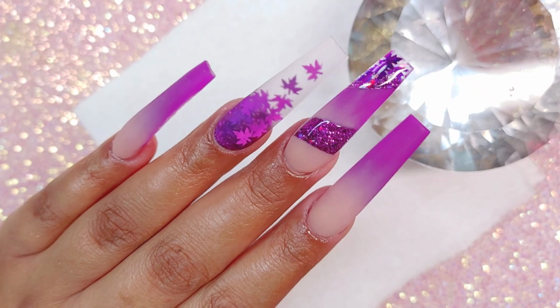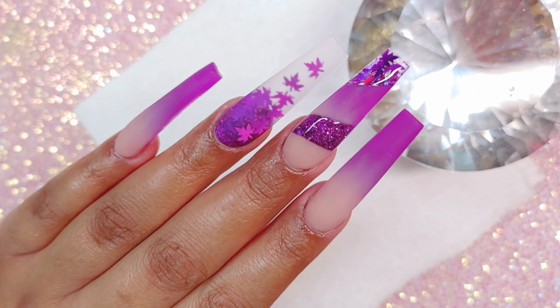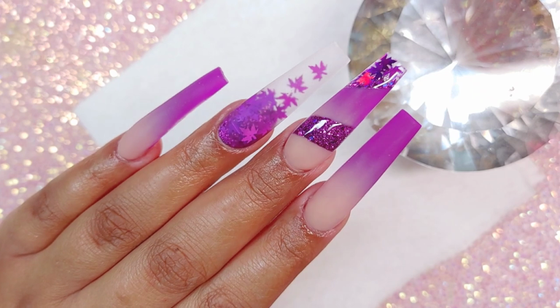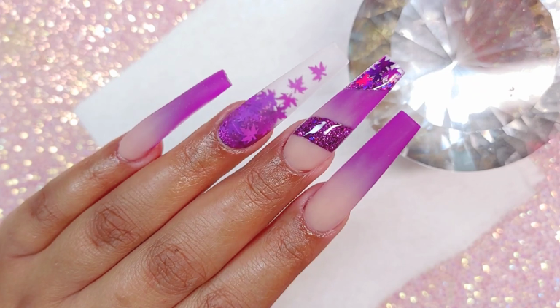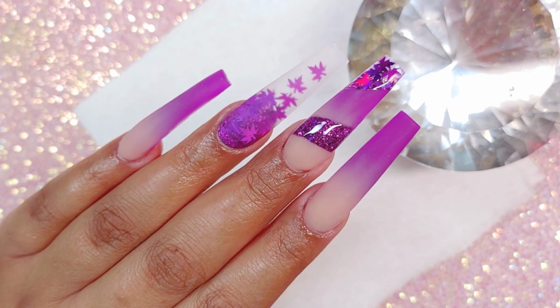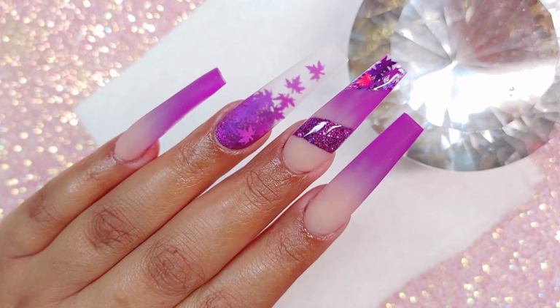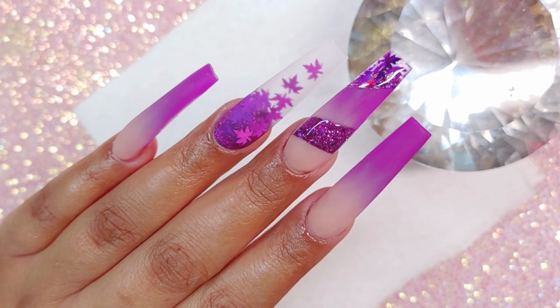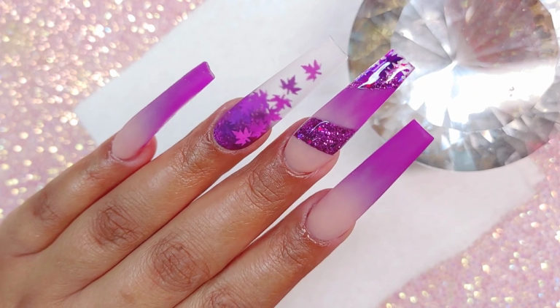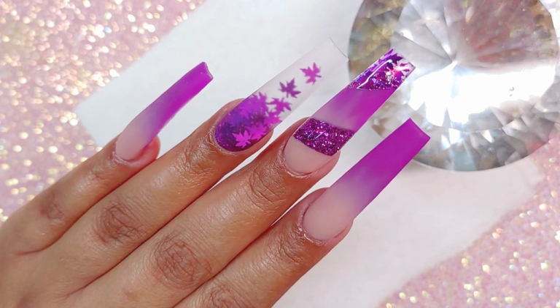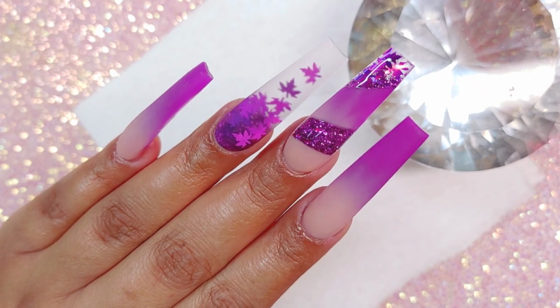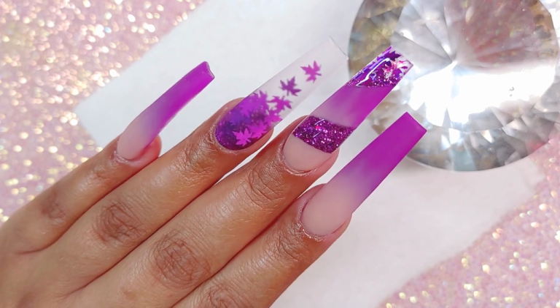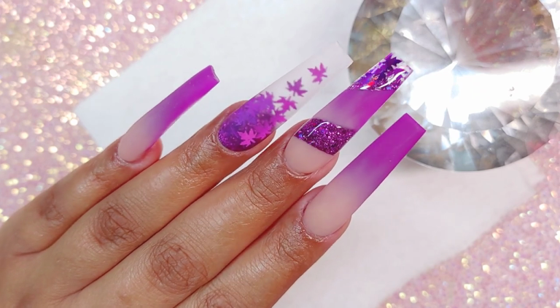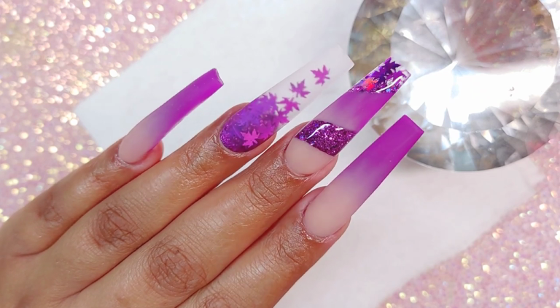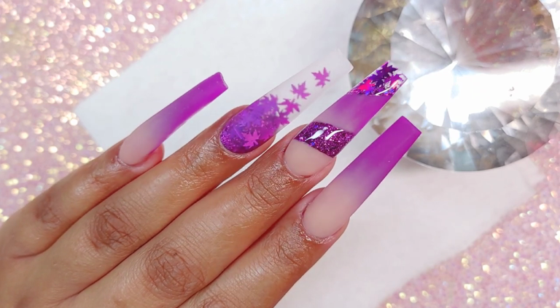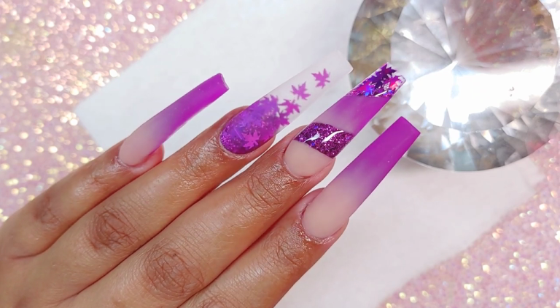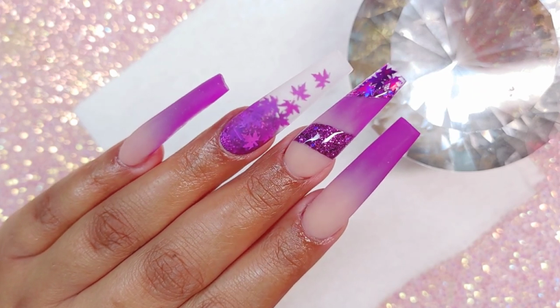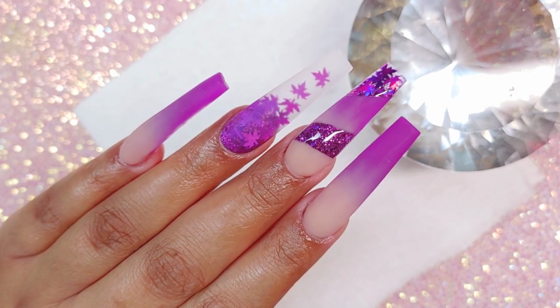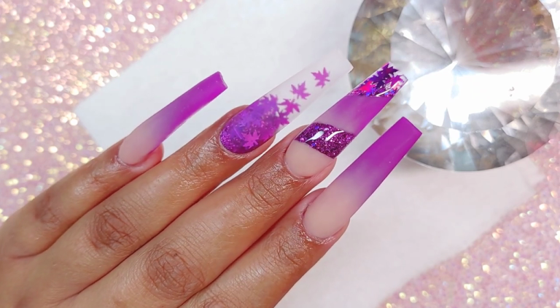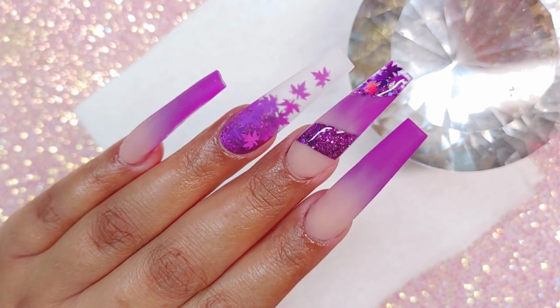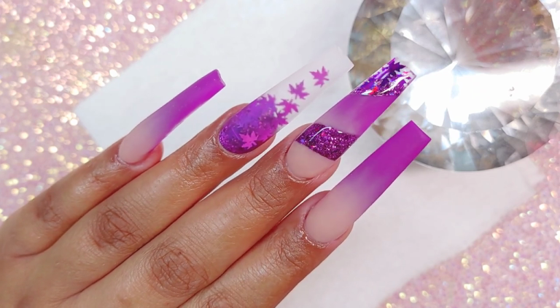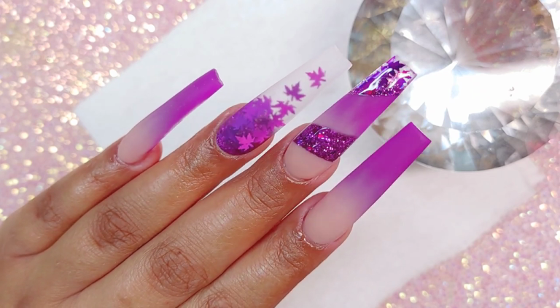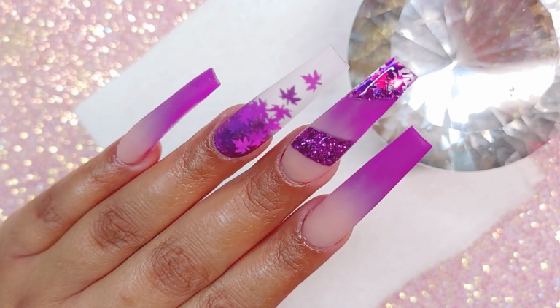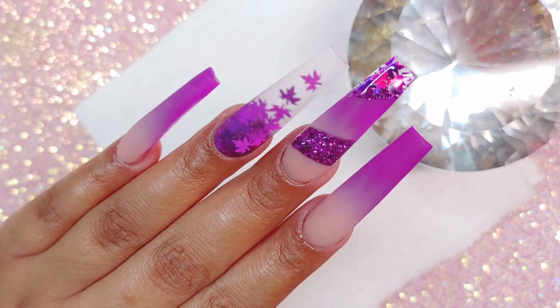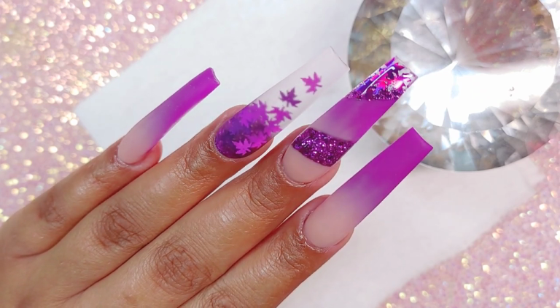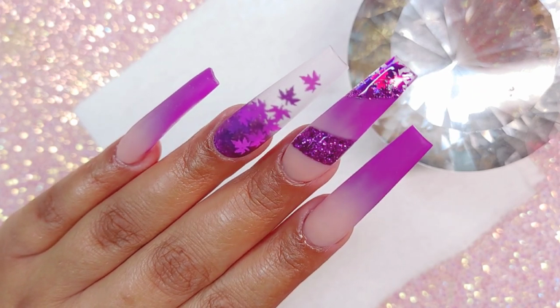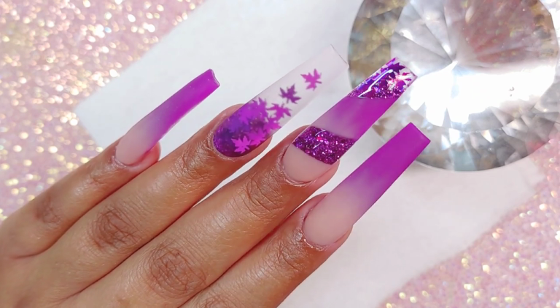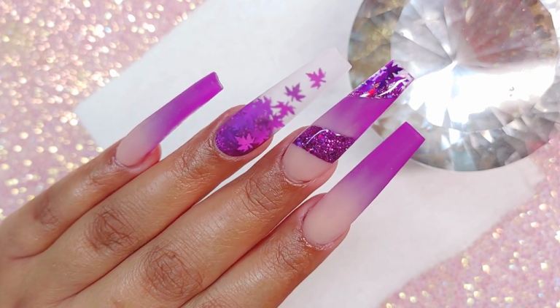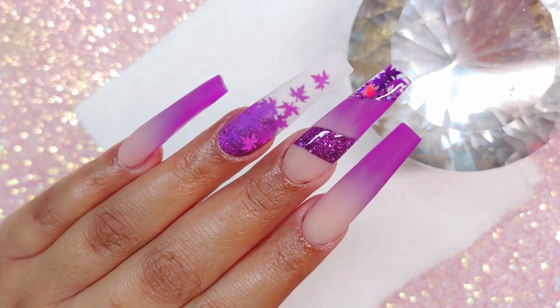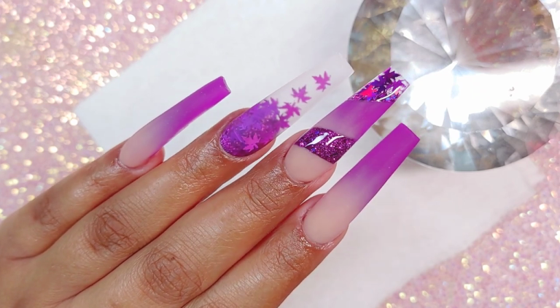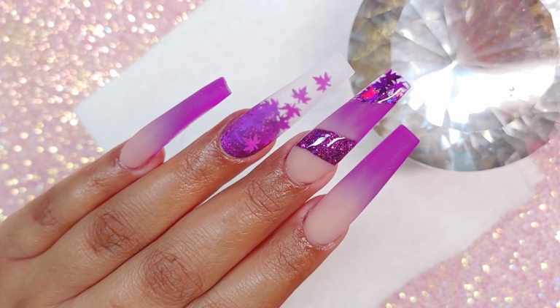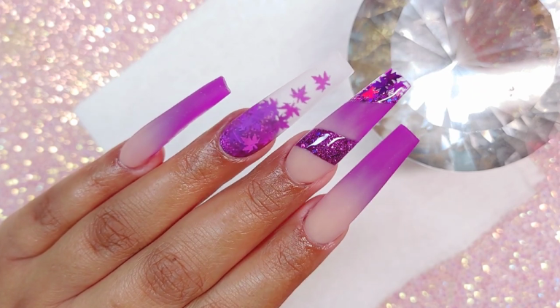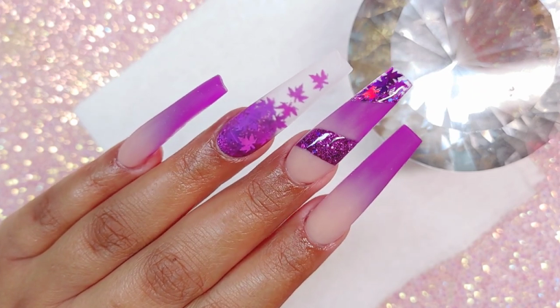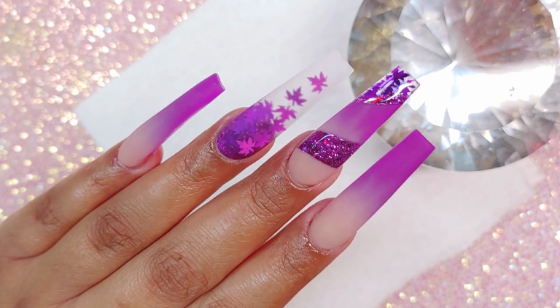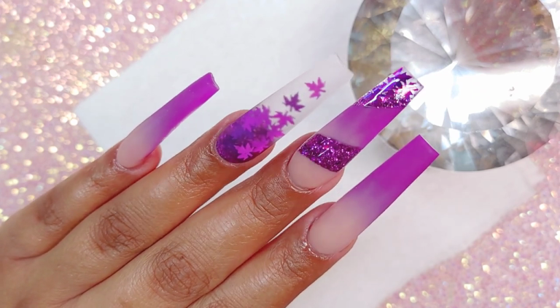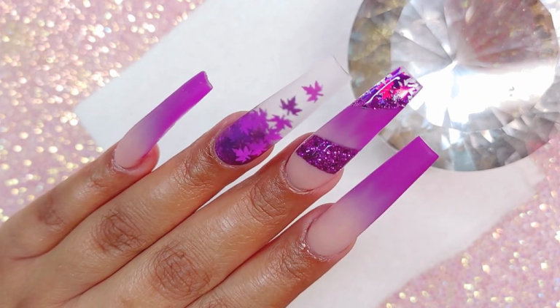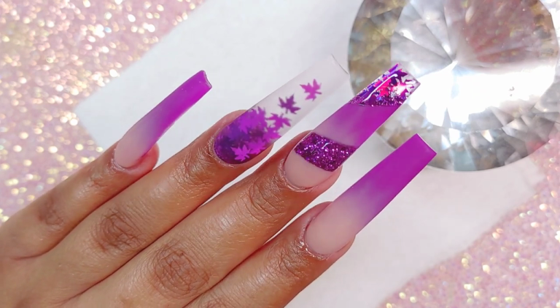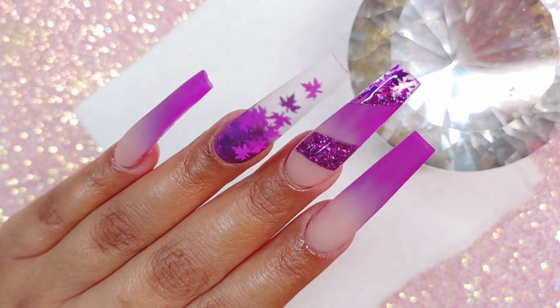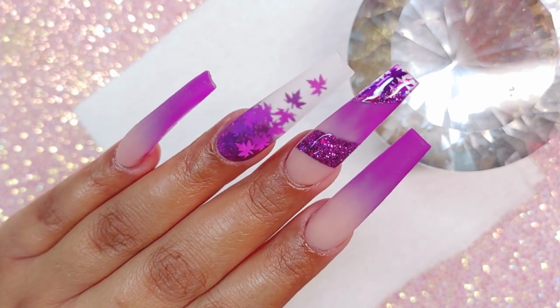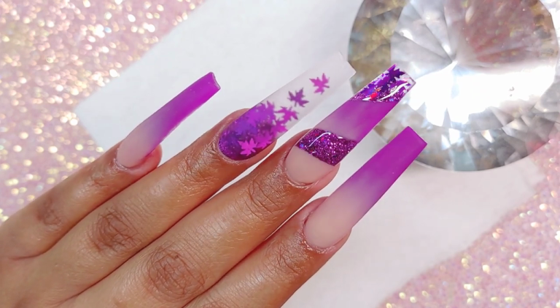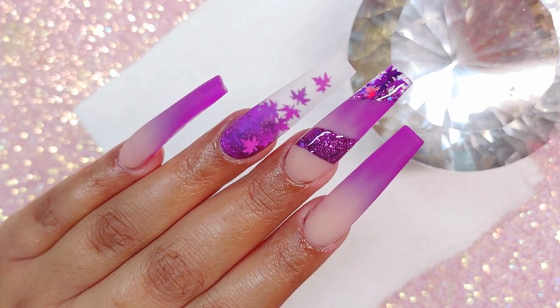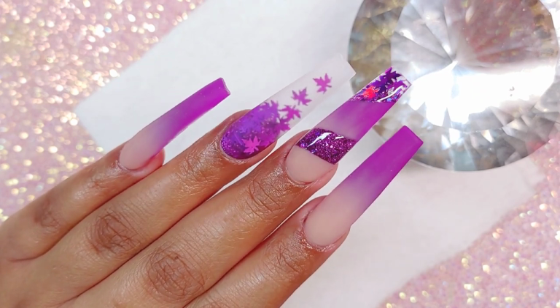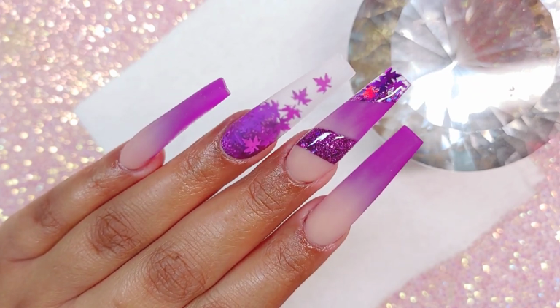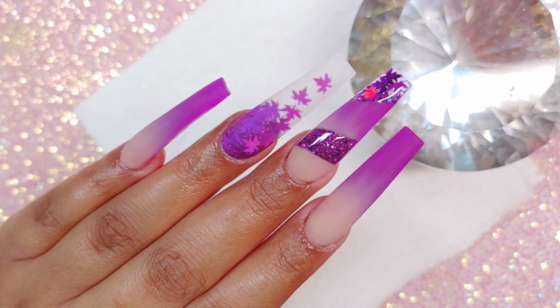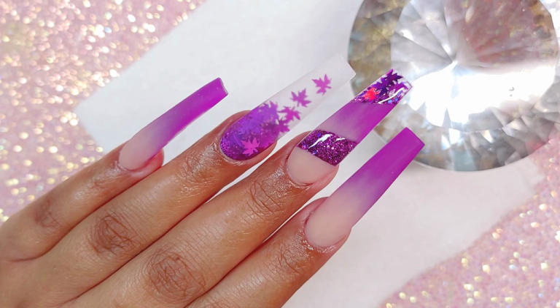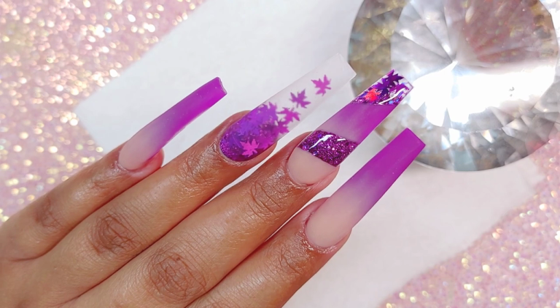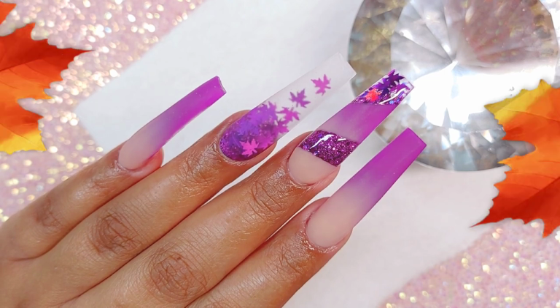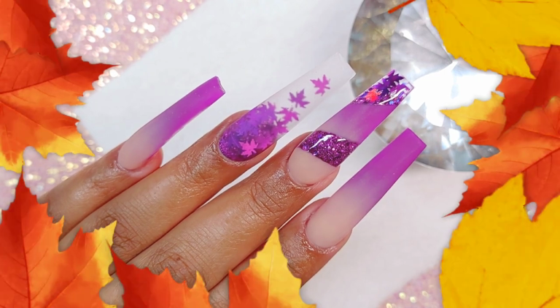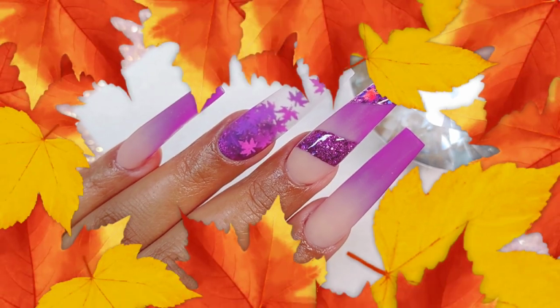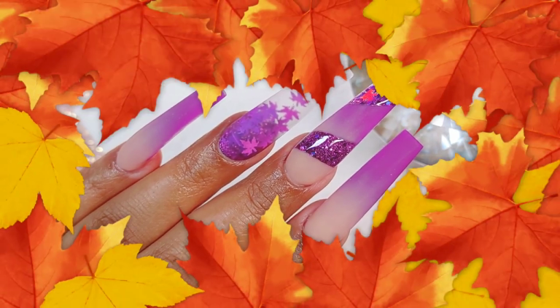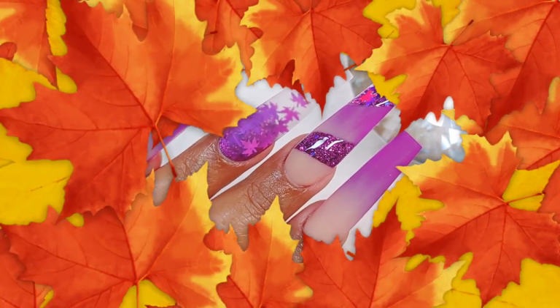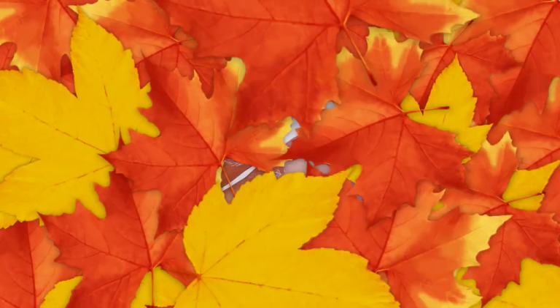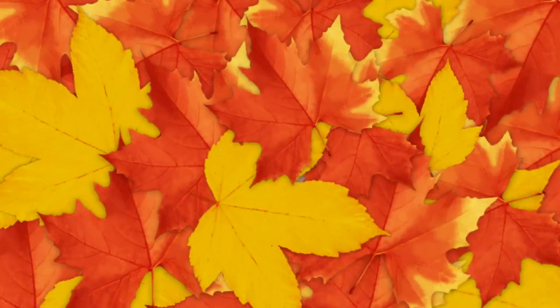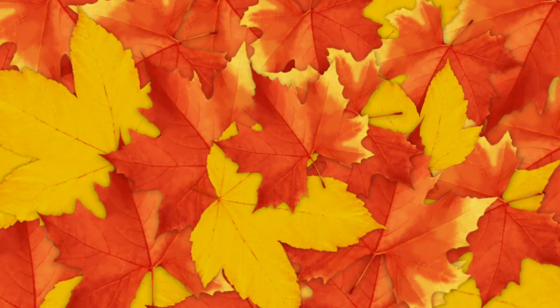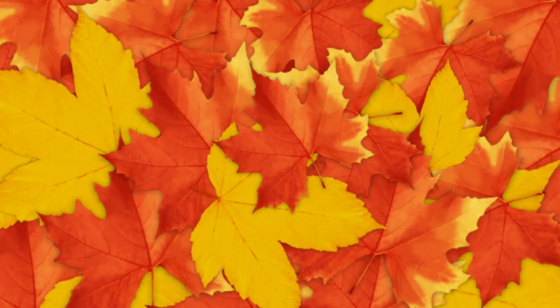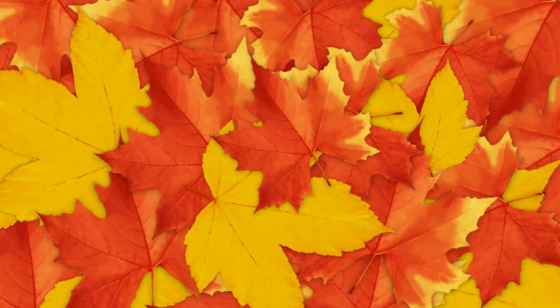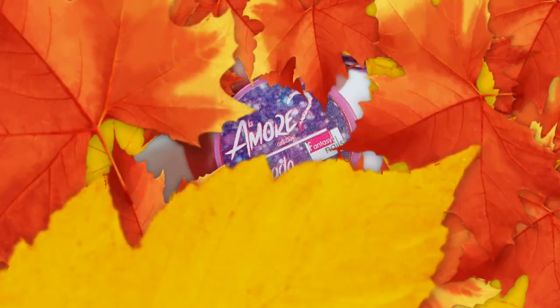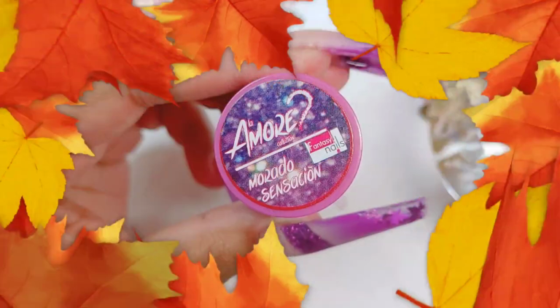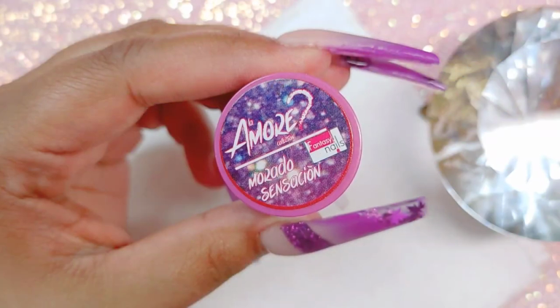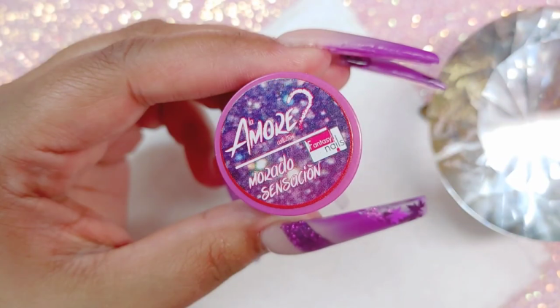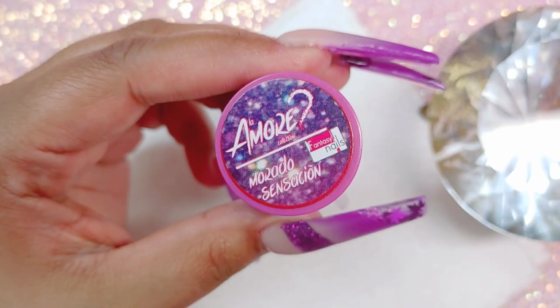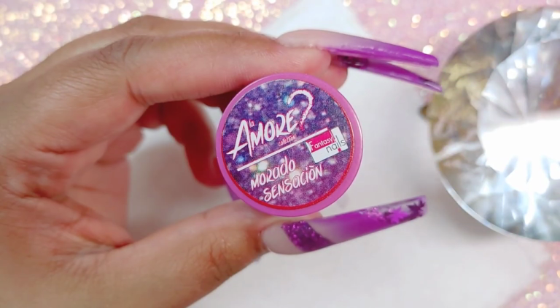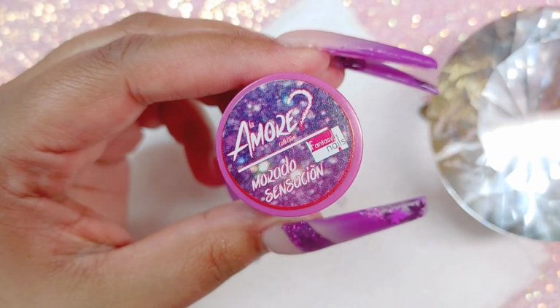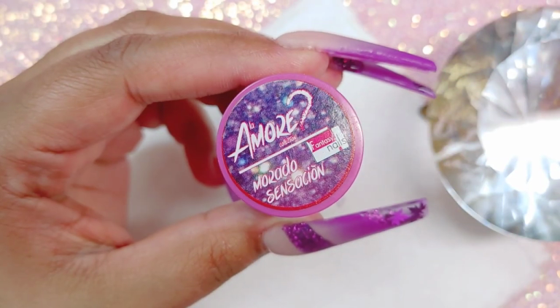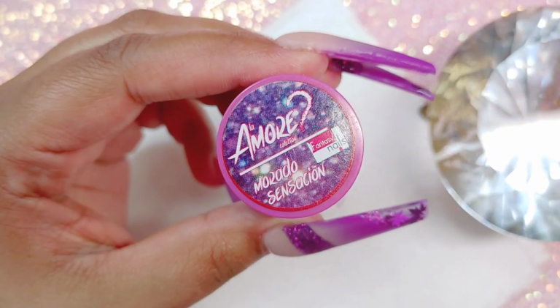Hey, what's up chicas, how's everybody doing? Welcome back. So today's design is a recreation, so let's begin.